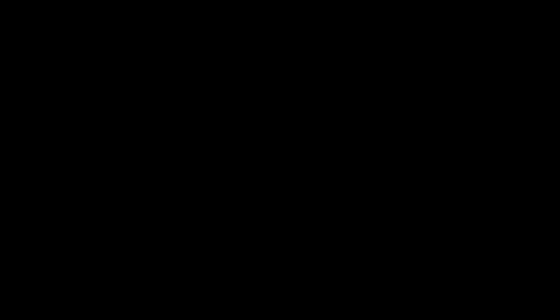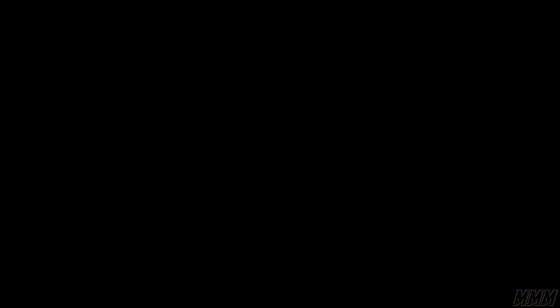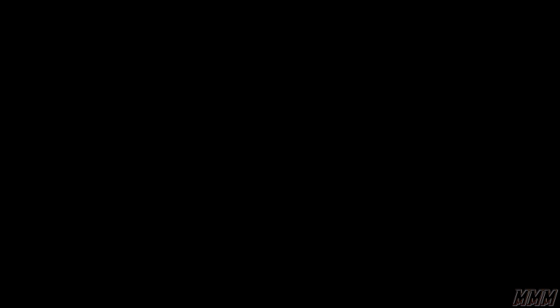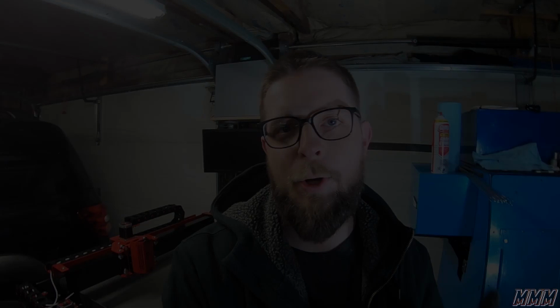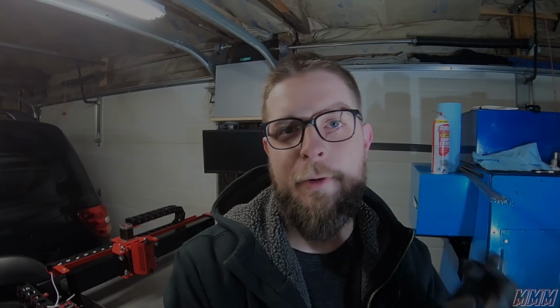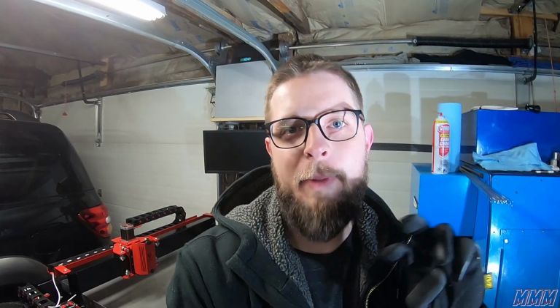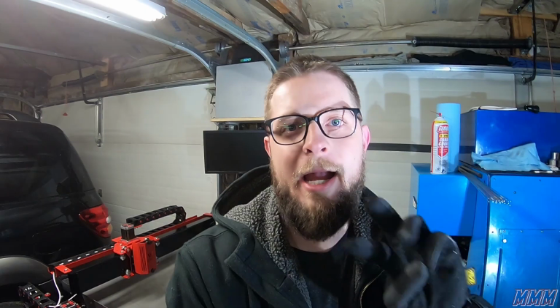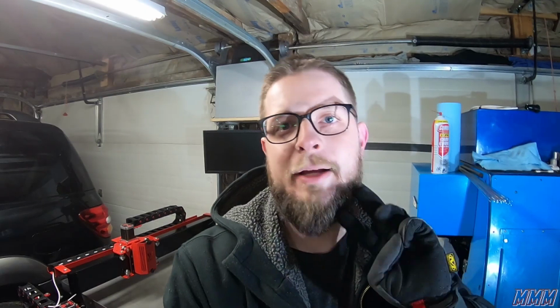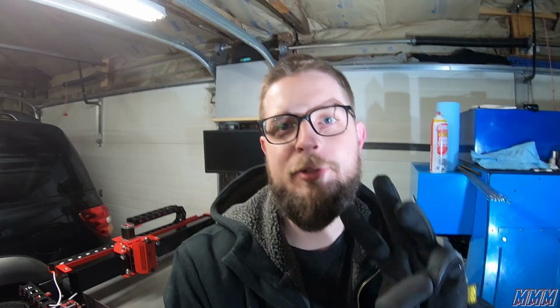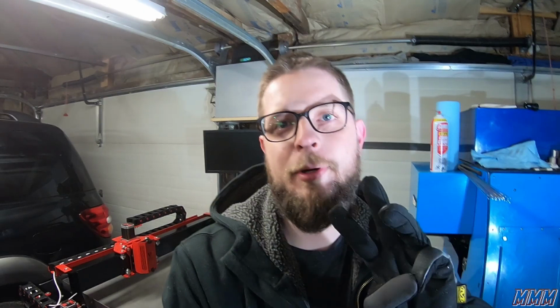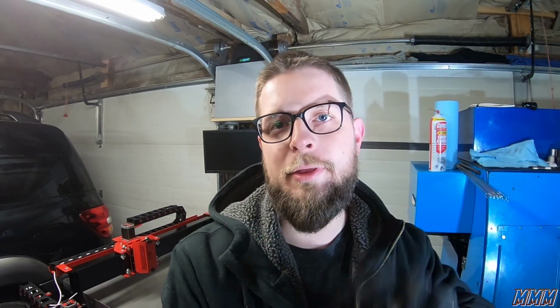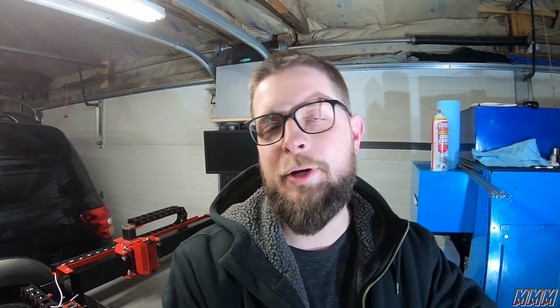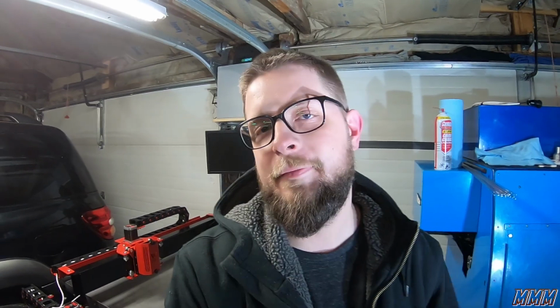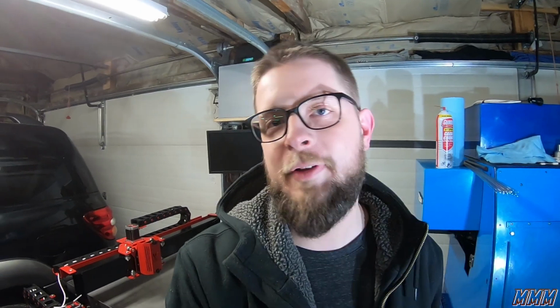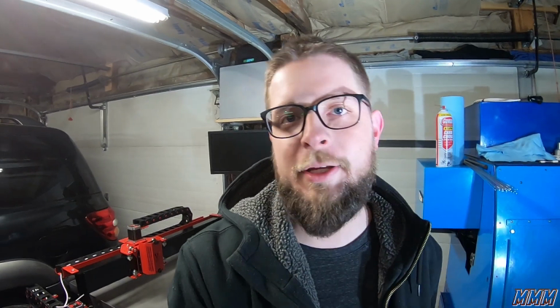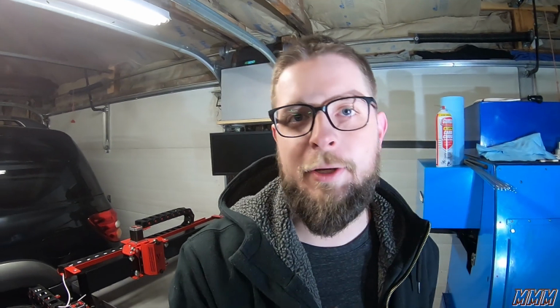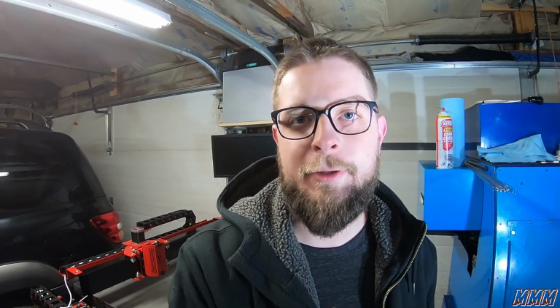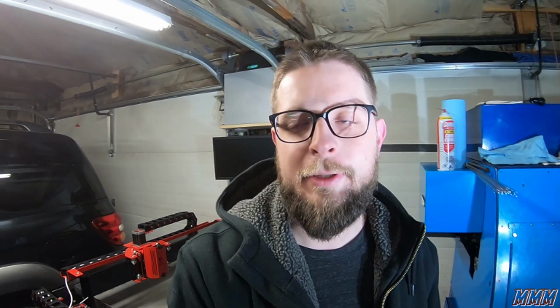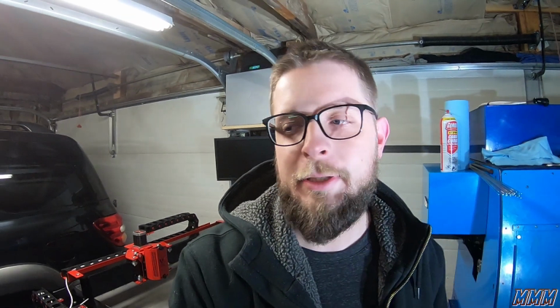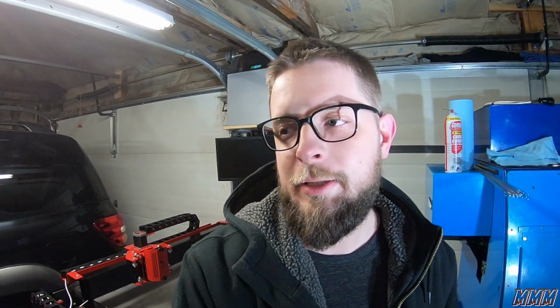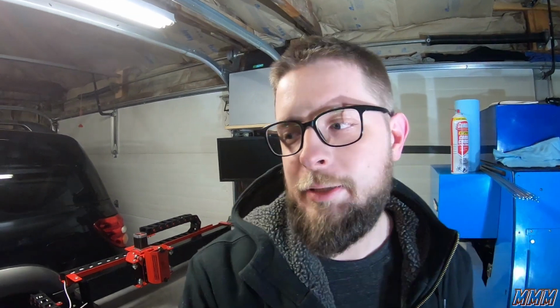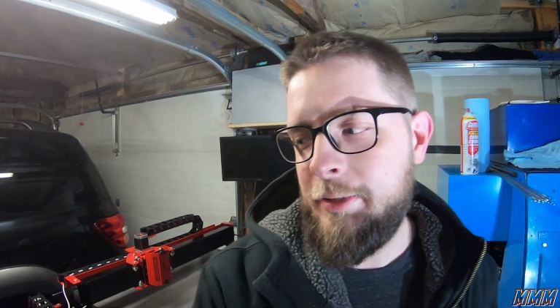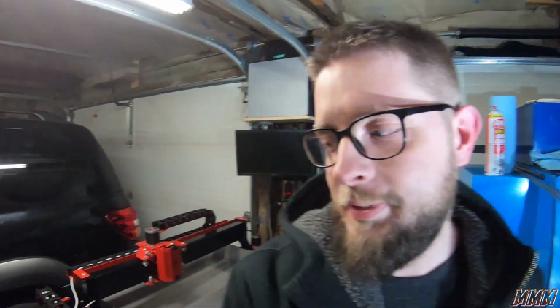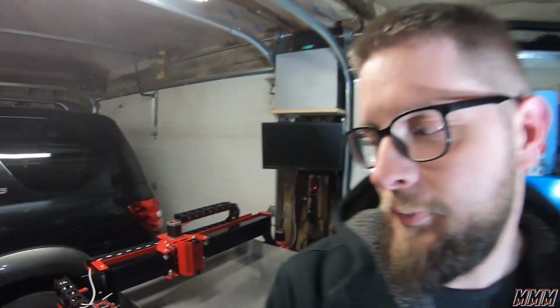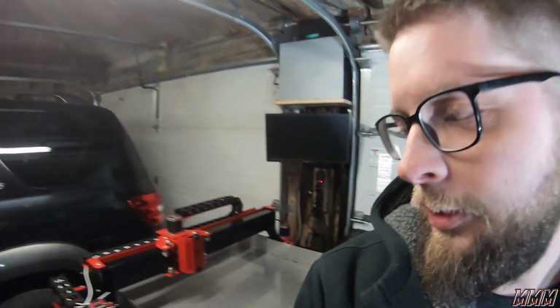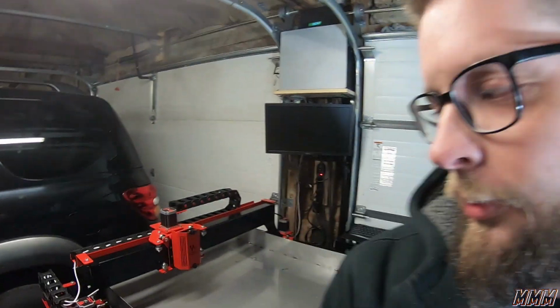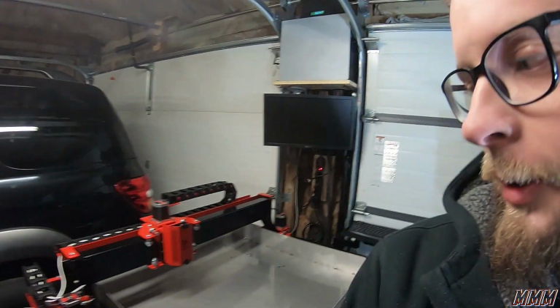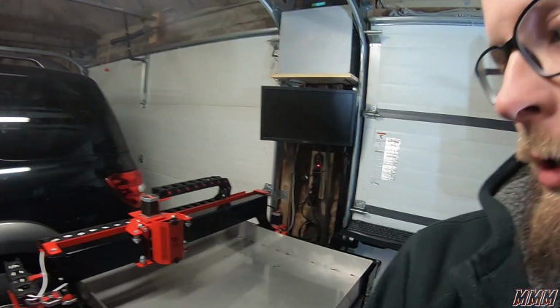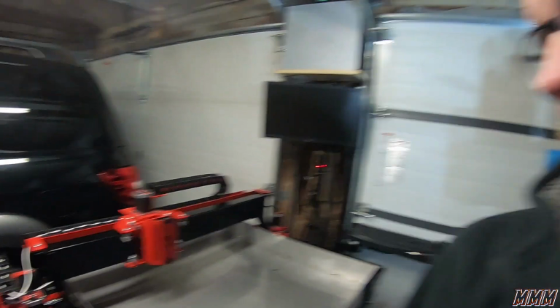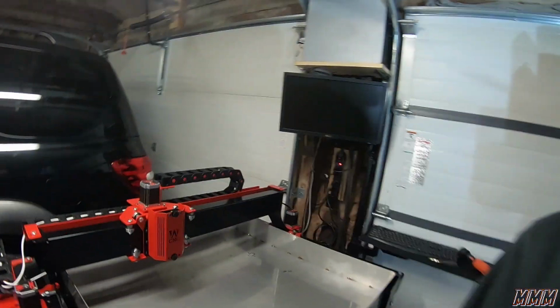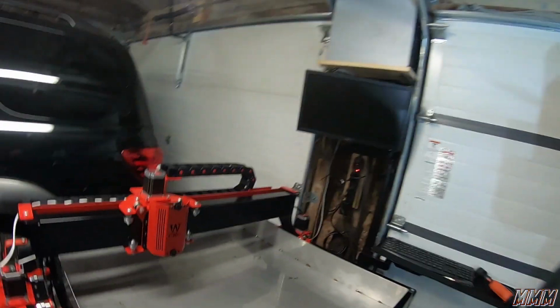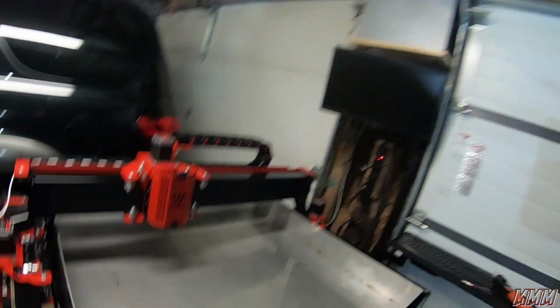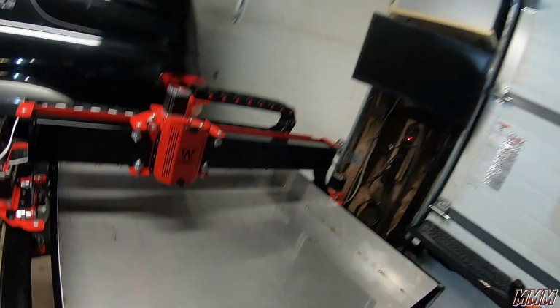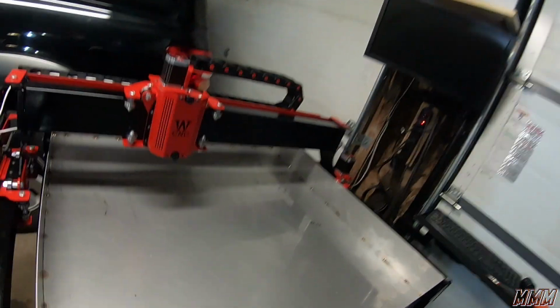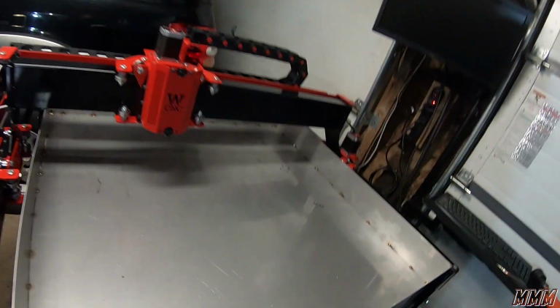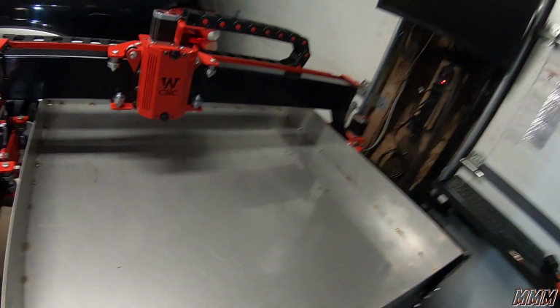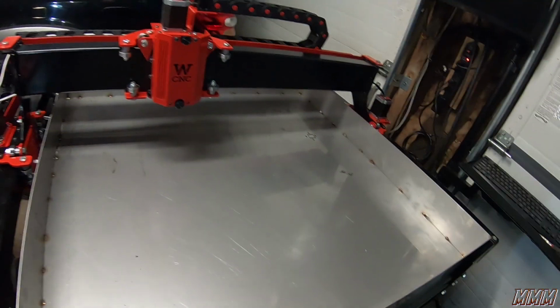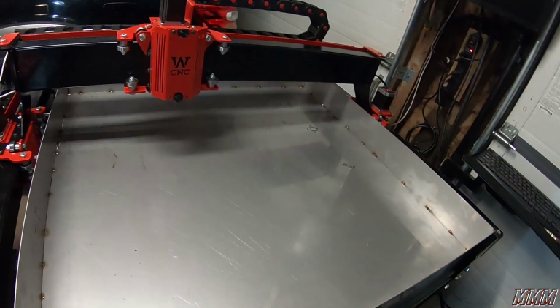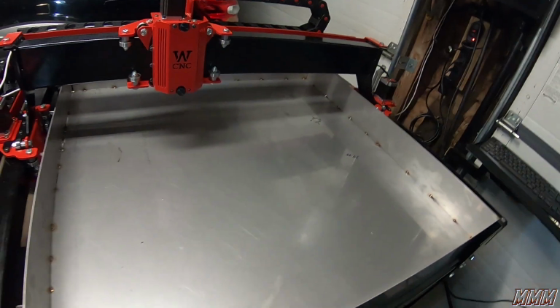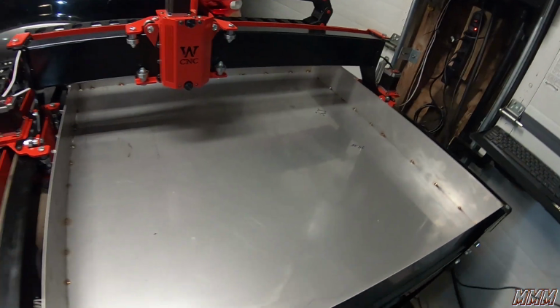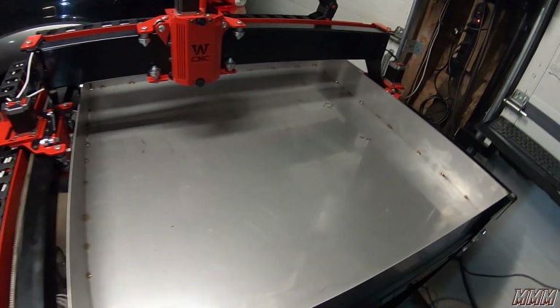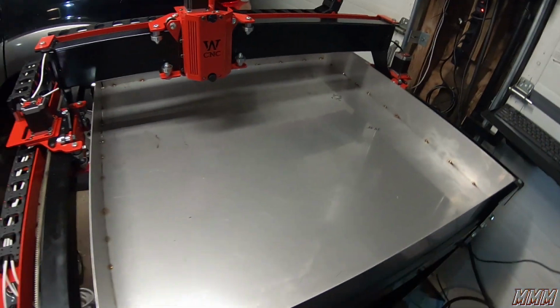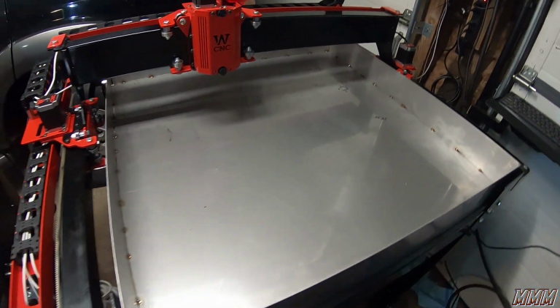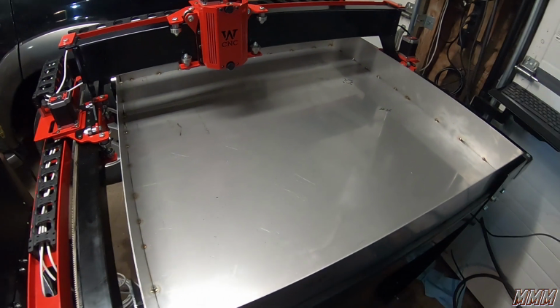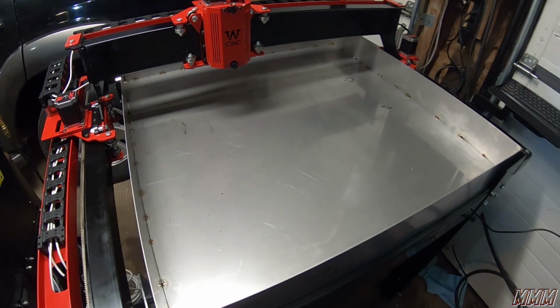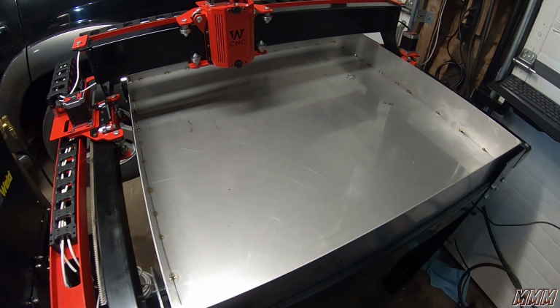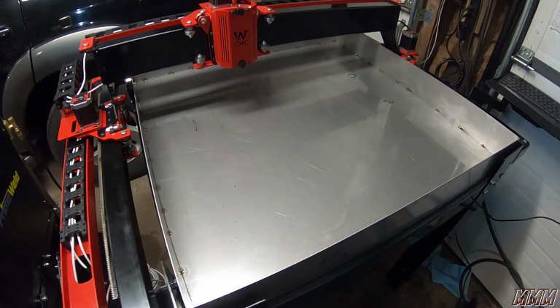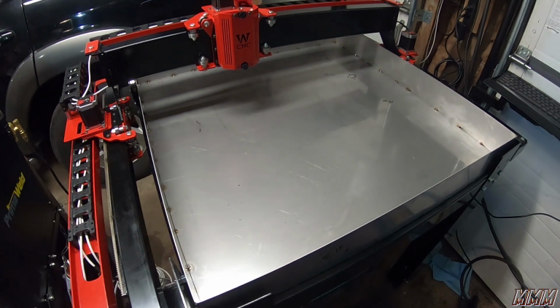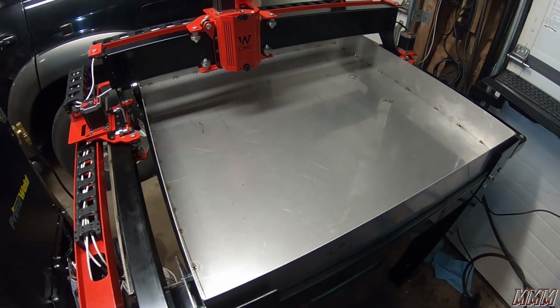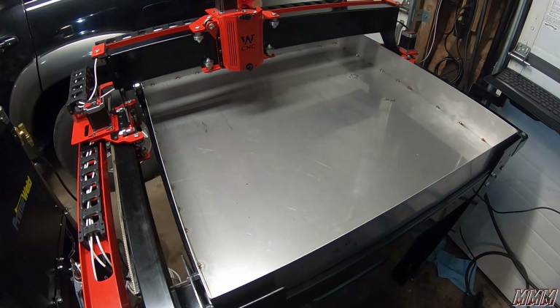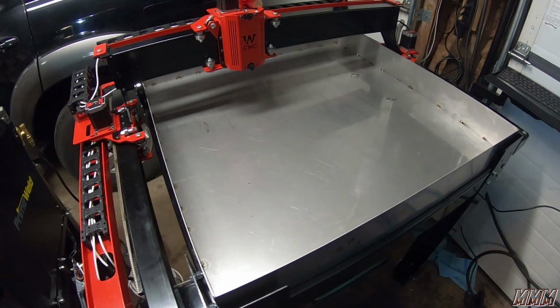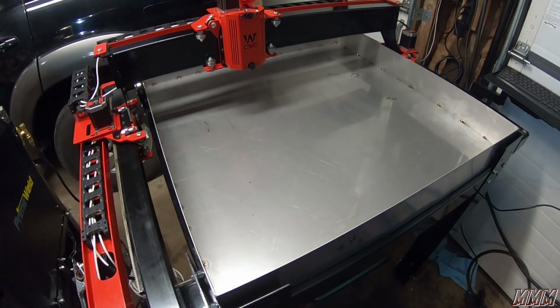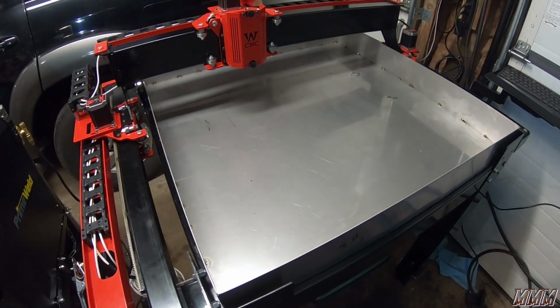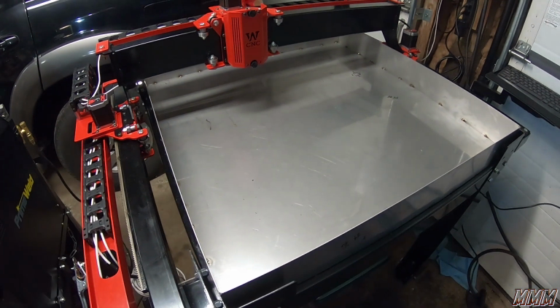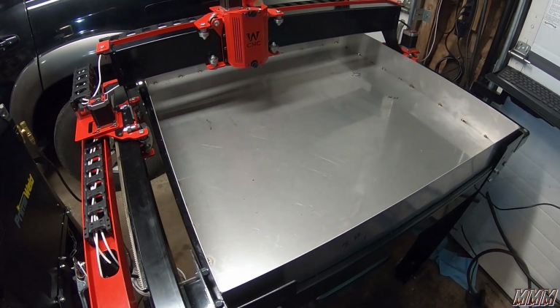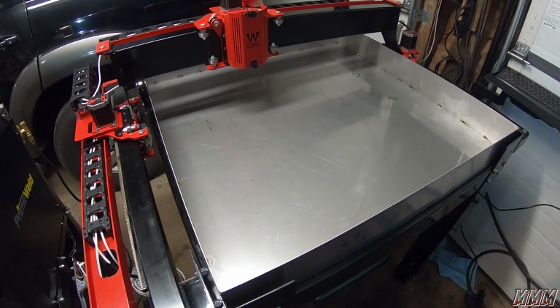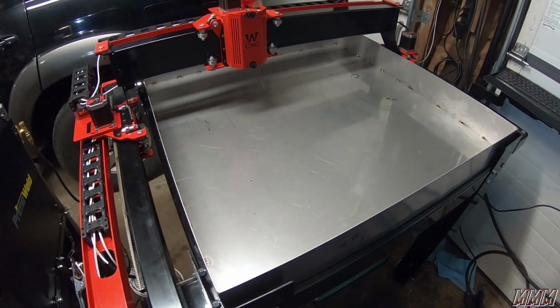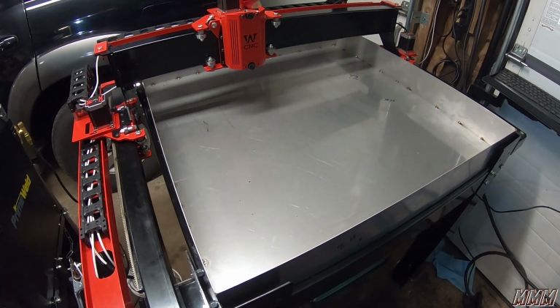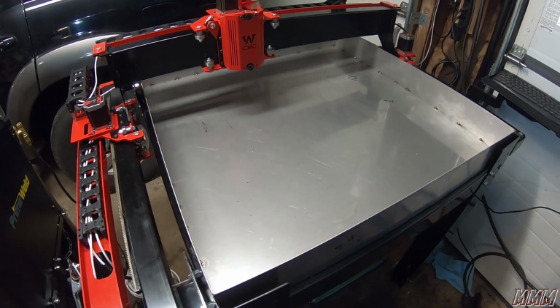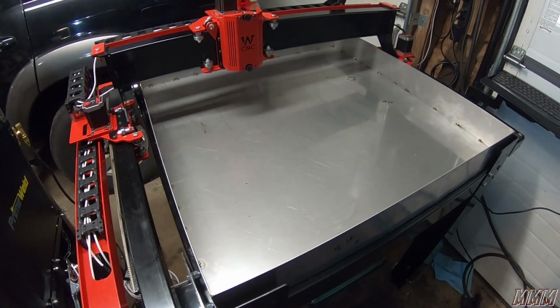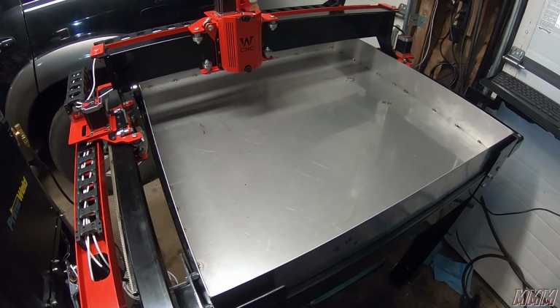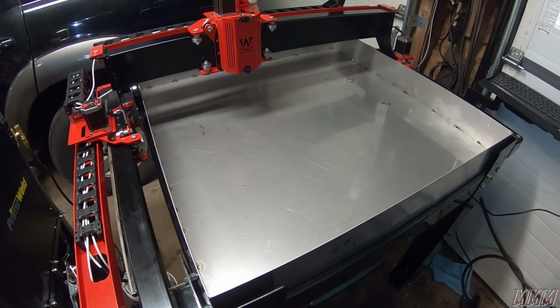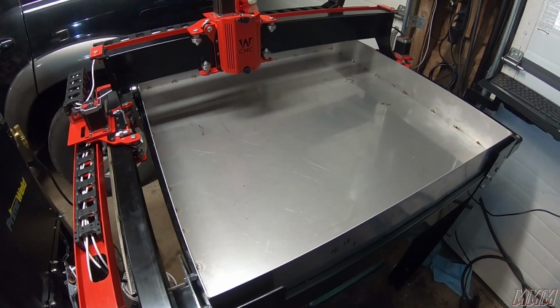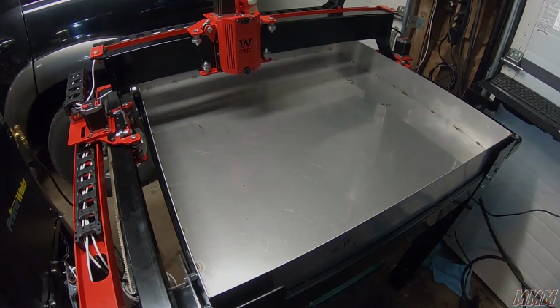Welcome back to our third video. In this video we are TIG welding up our stainless steel water pan.